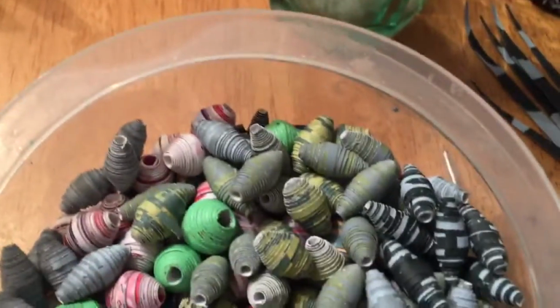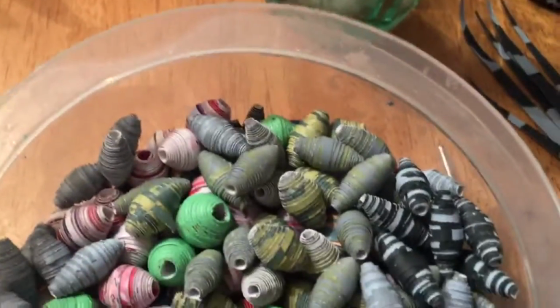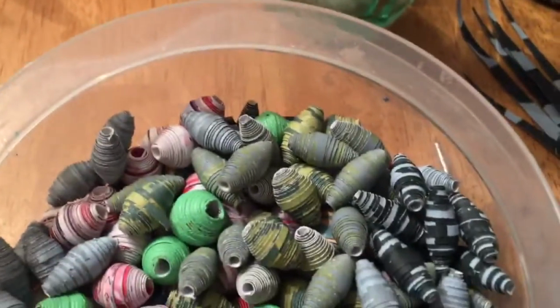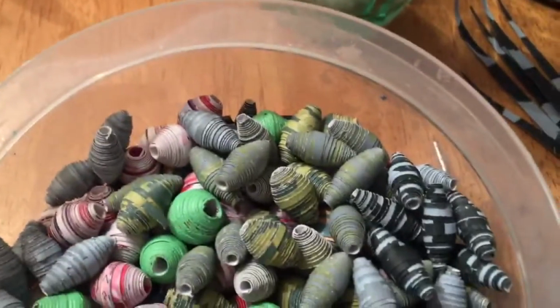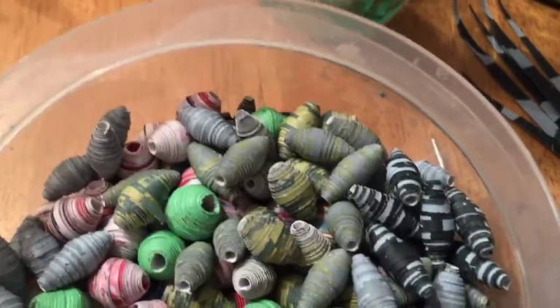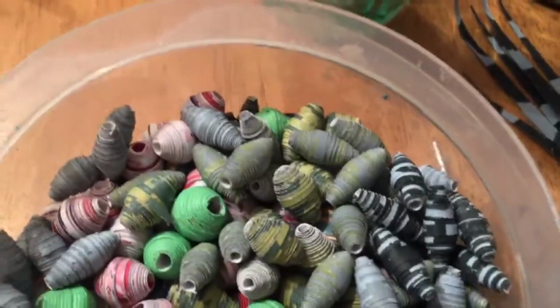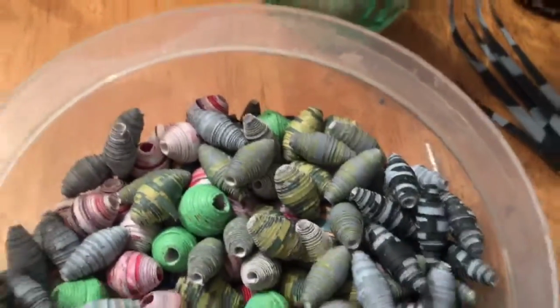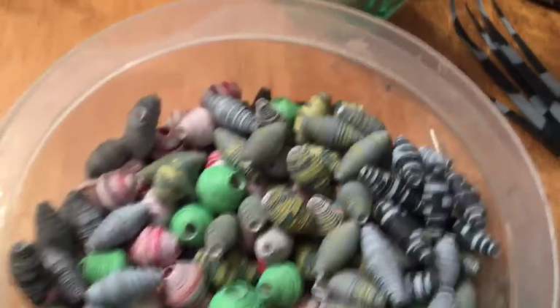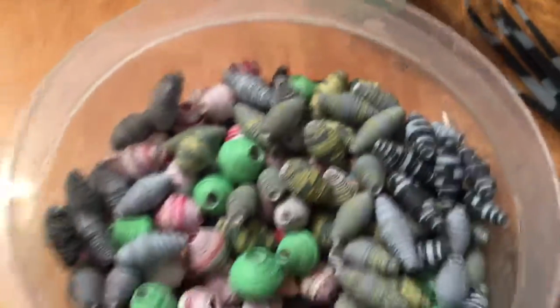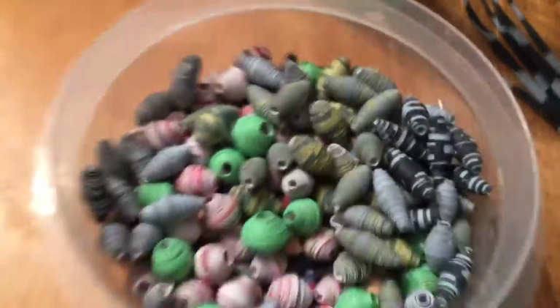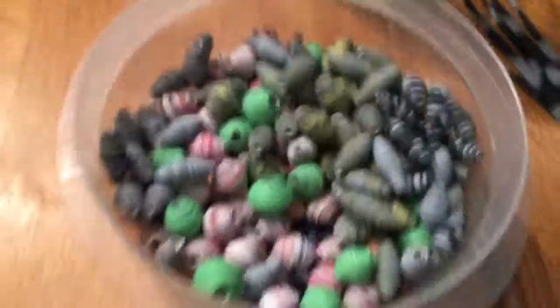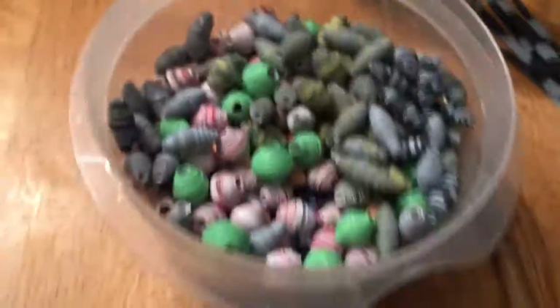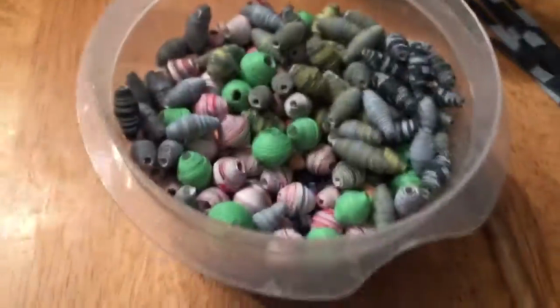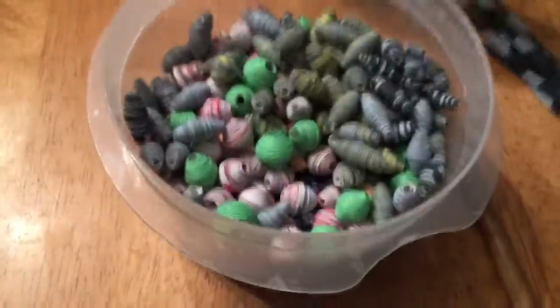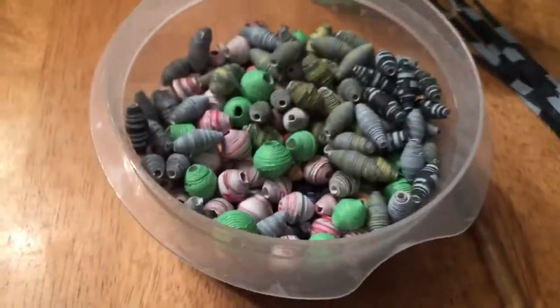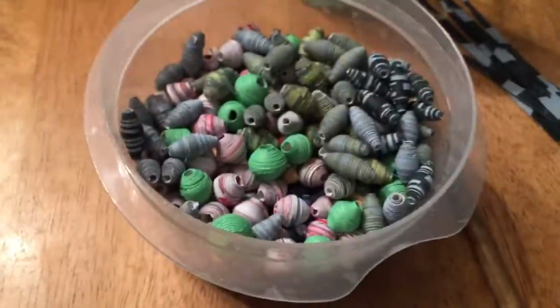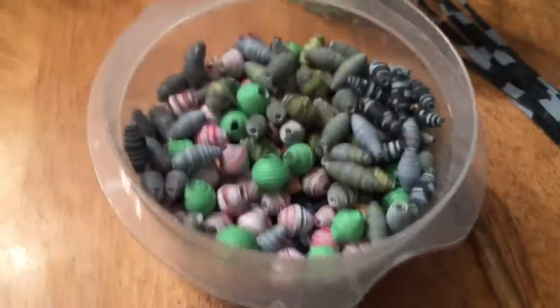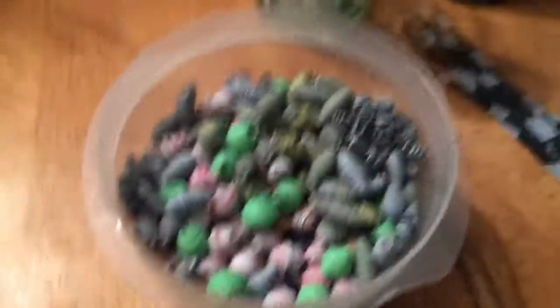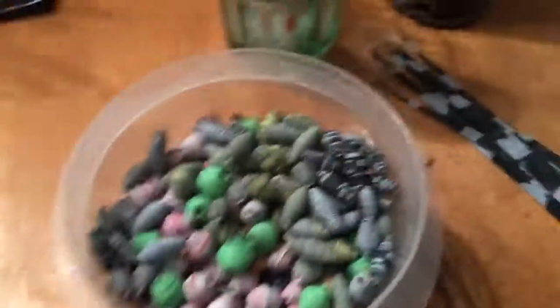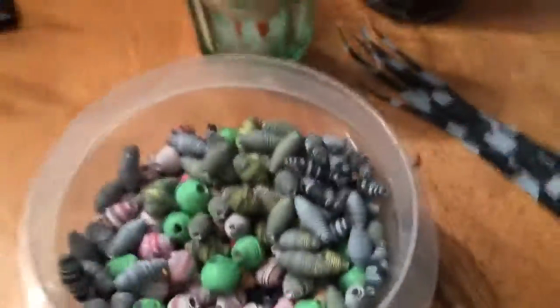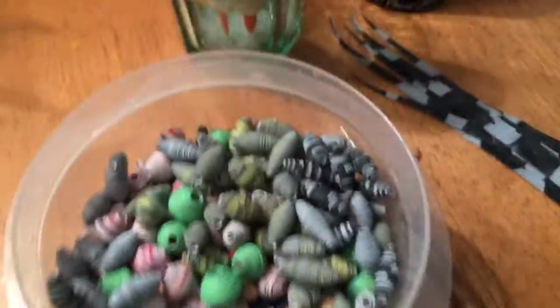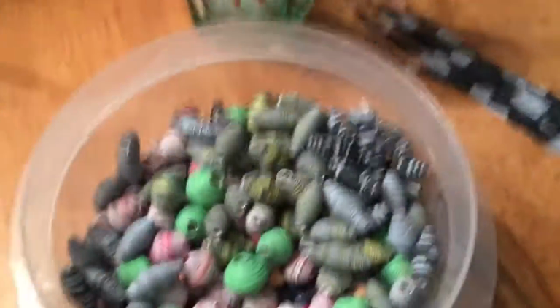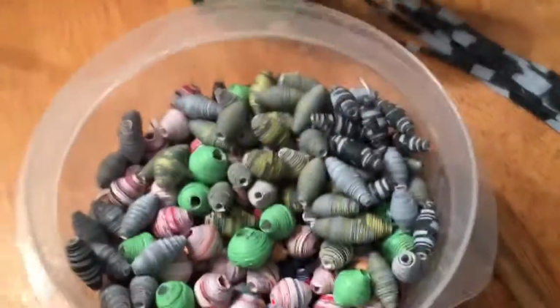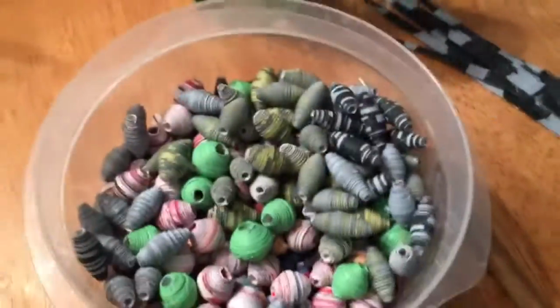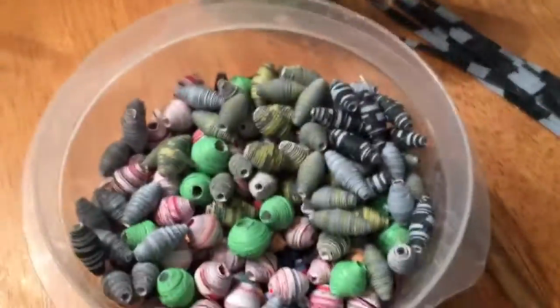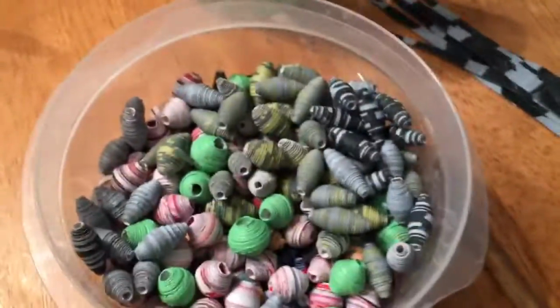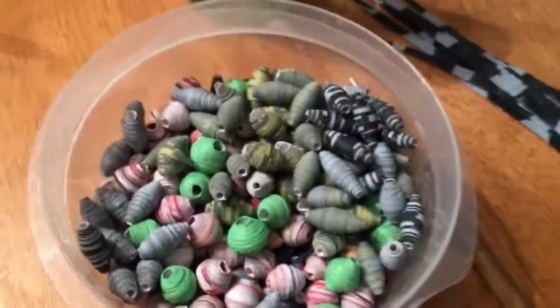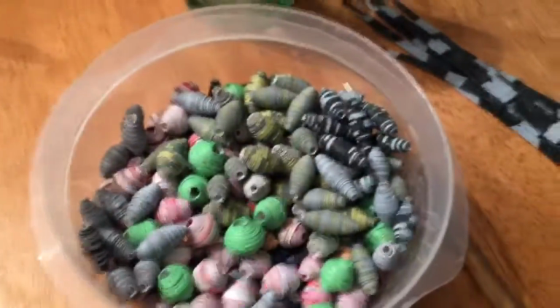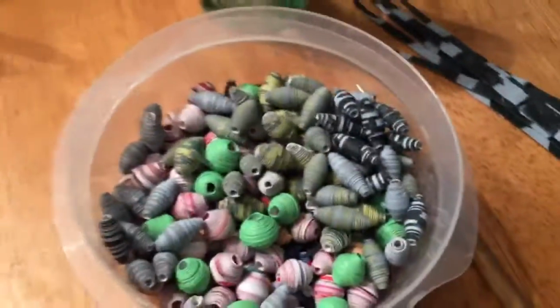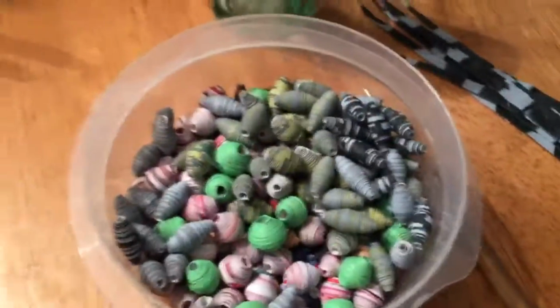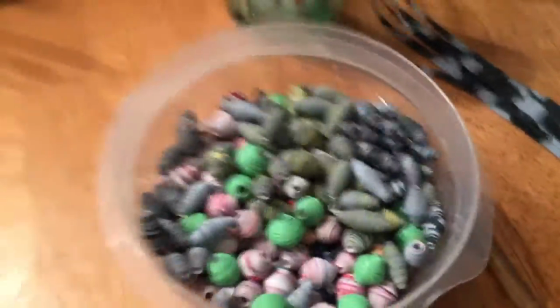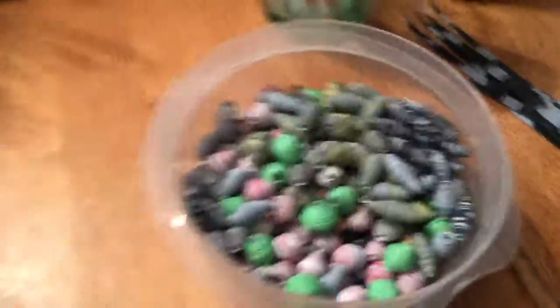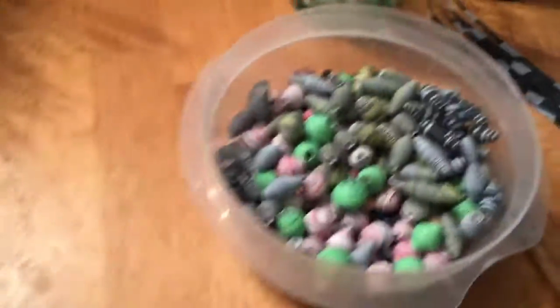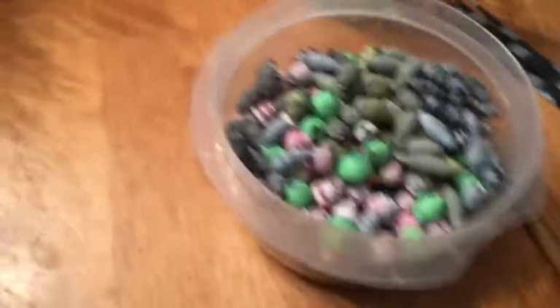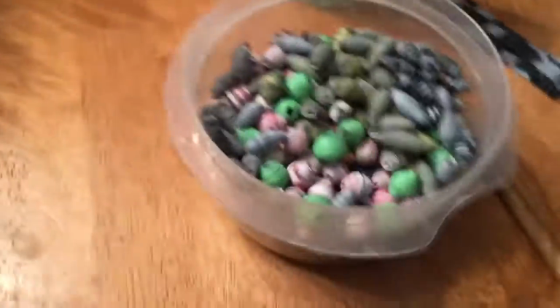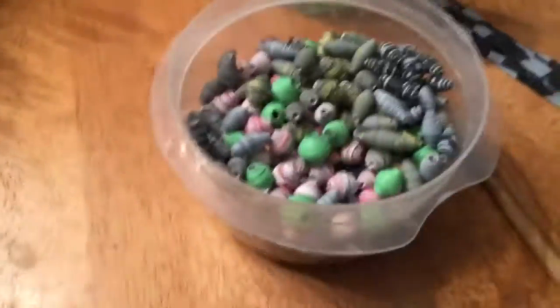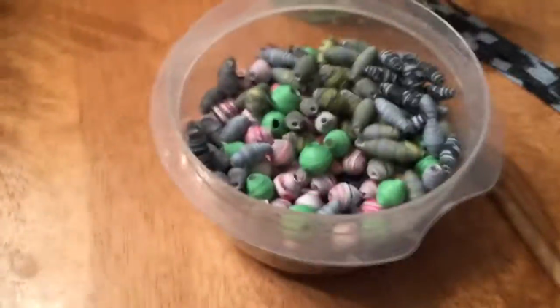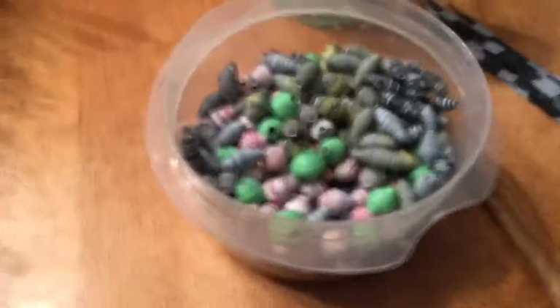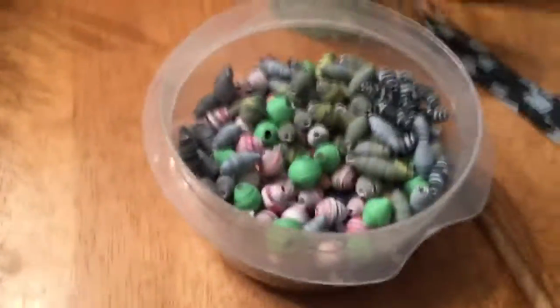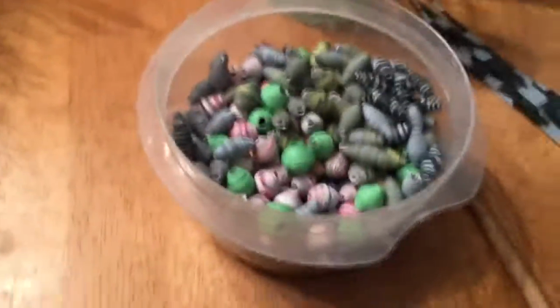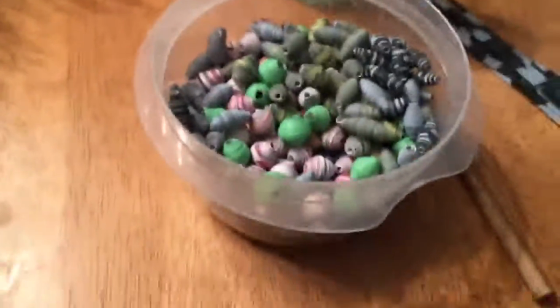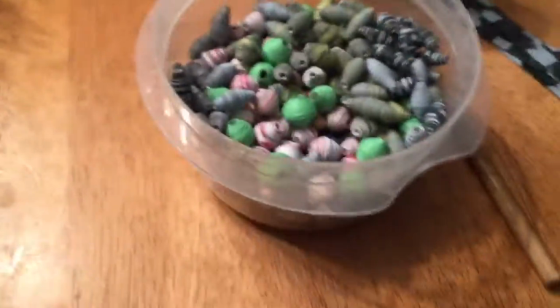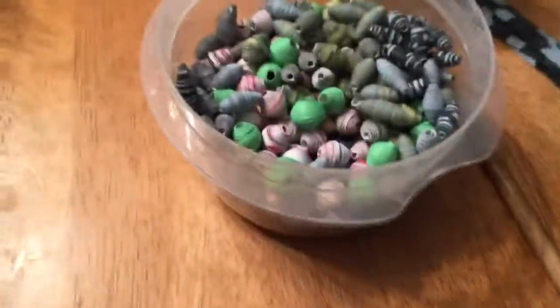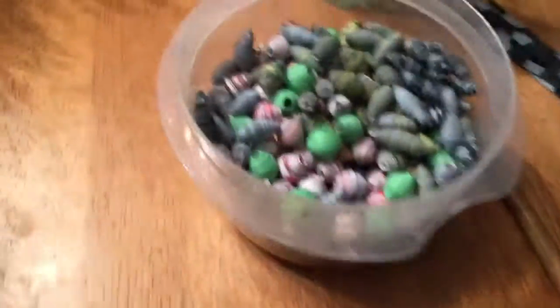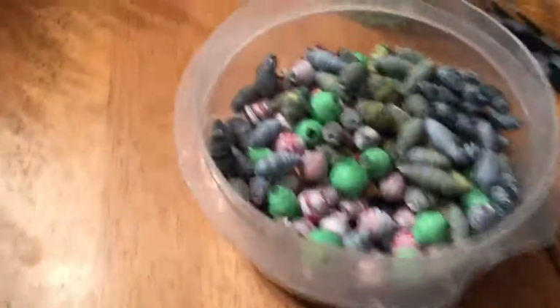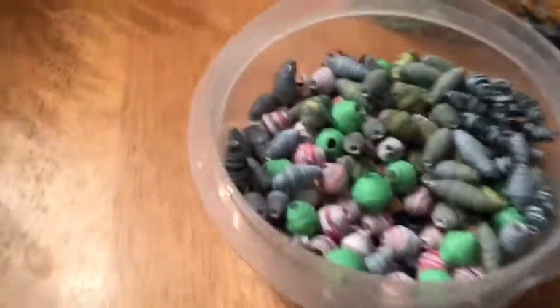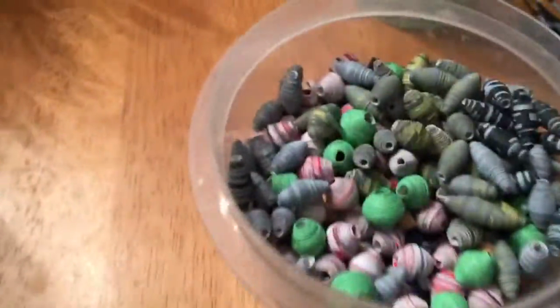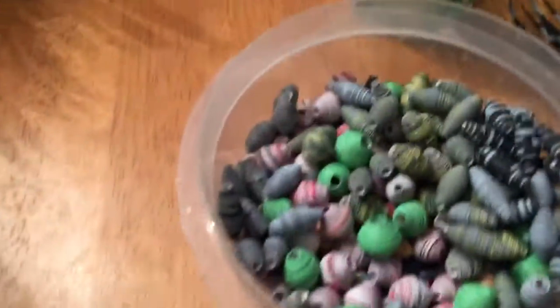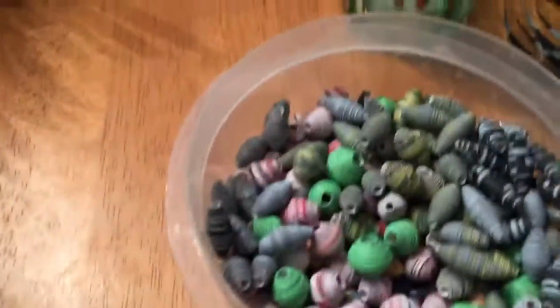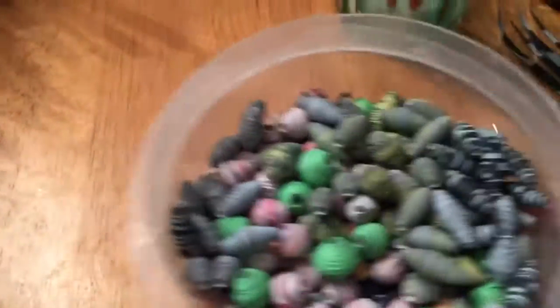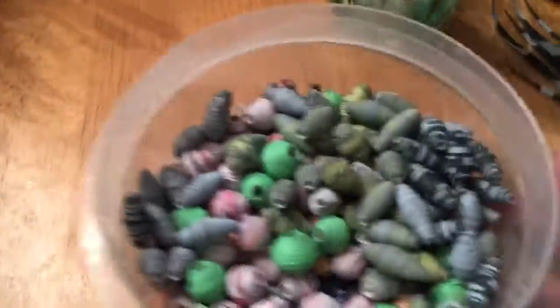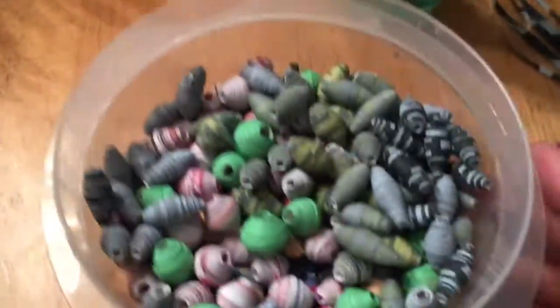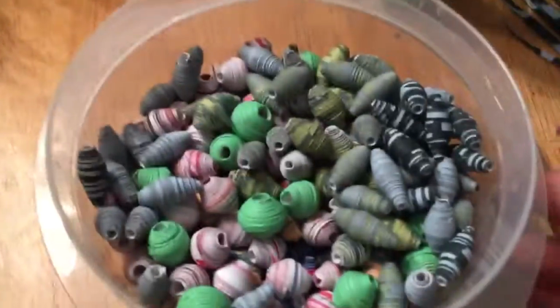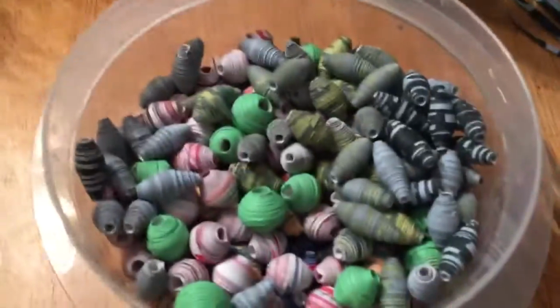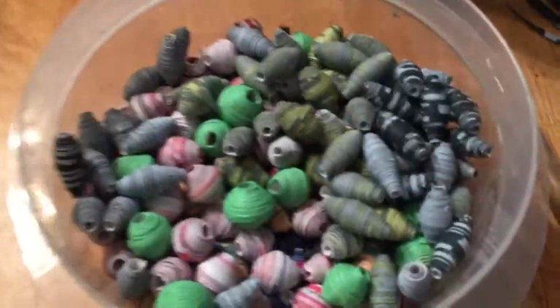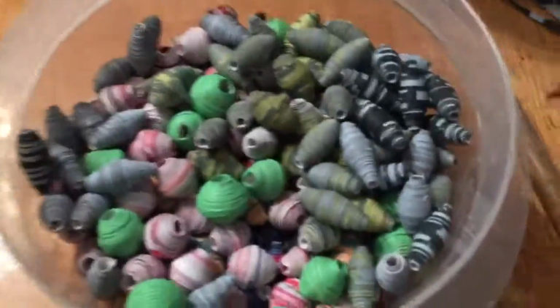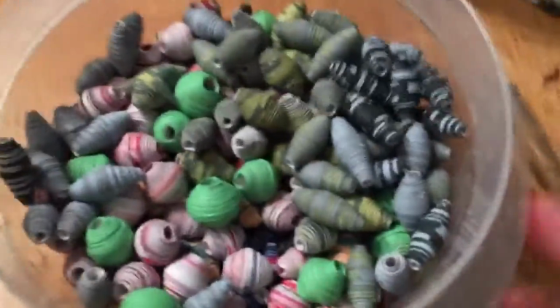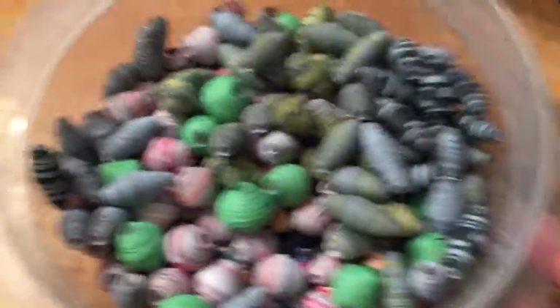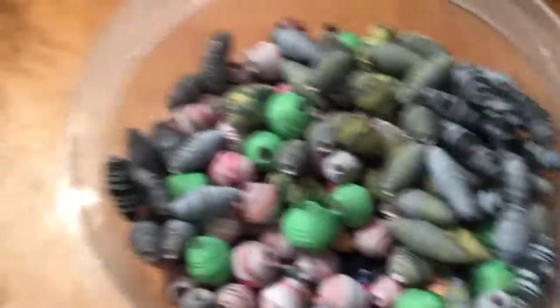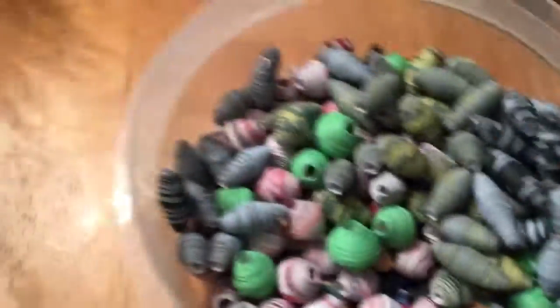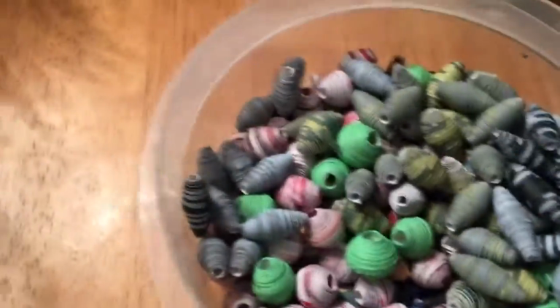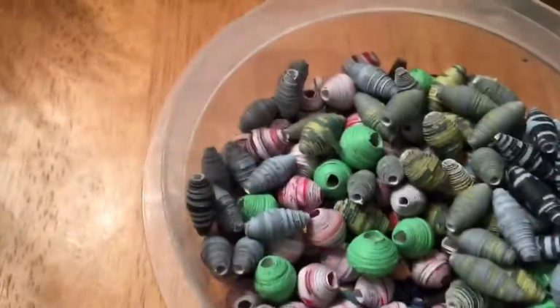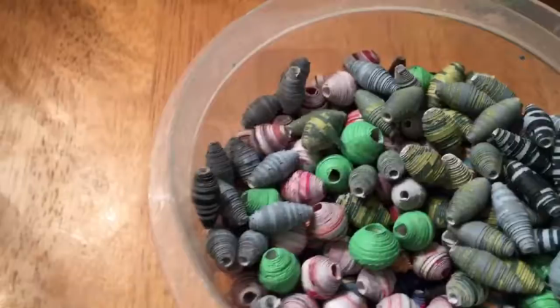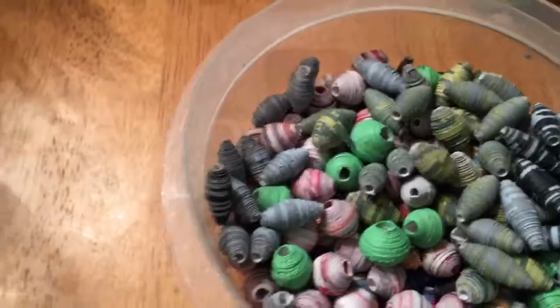I have so much black that I need to use up. And for Mother's Day, that's what I asked for — I asked for paint for Mother's Day.